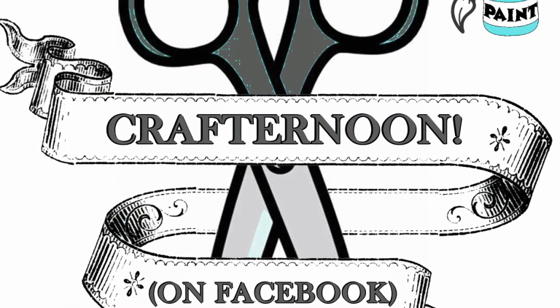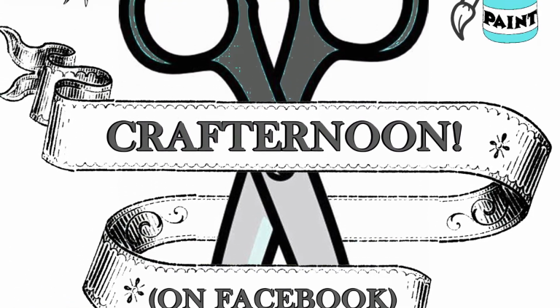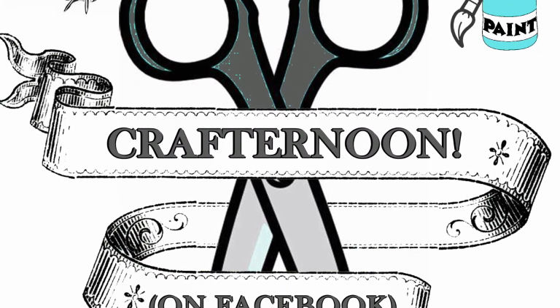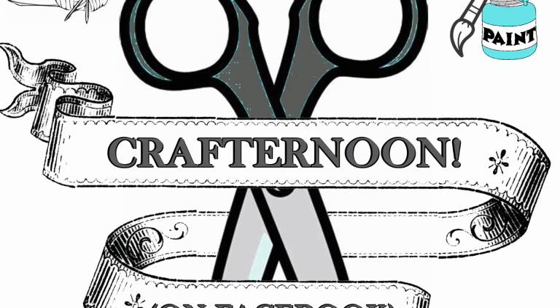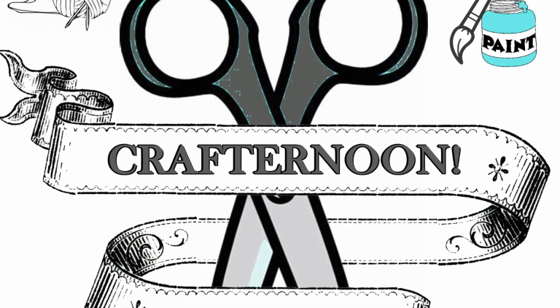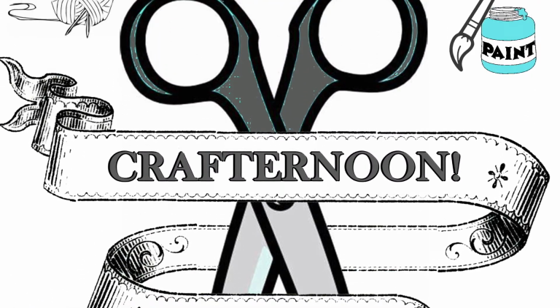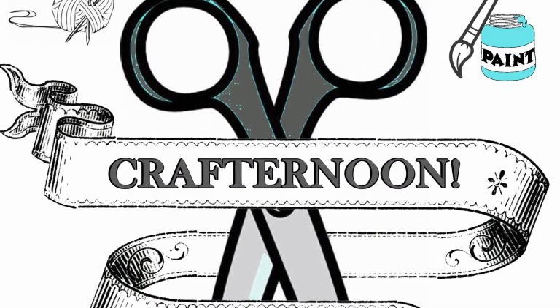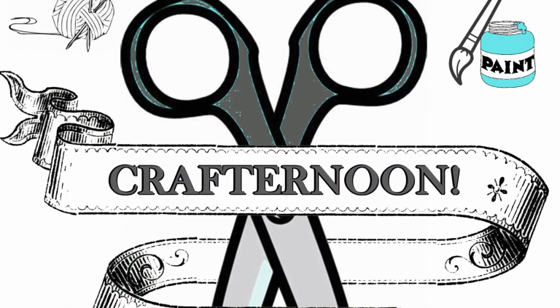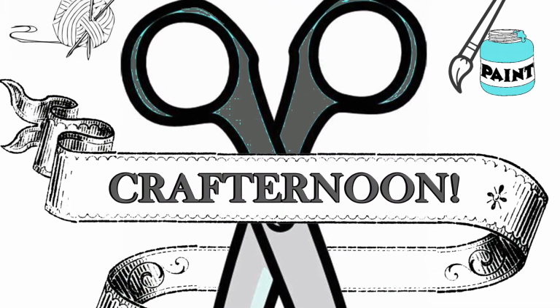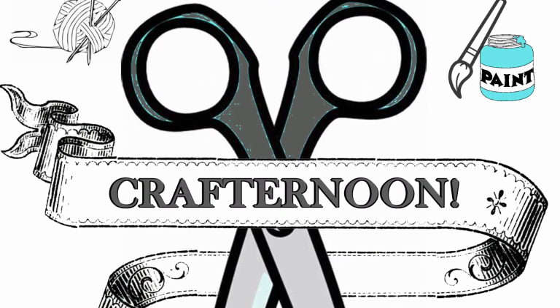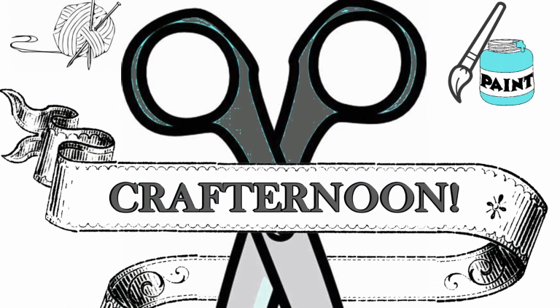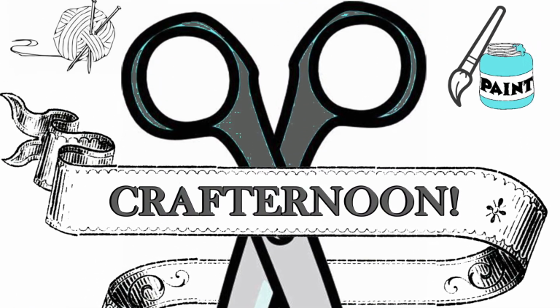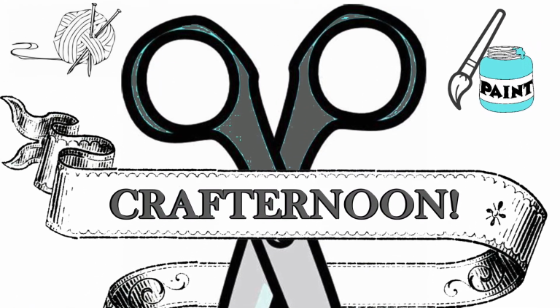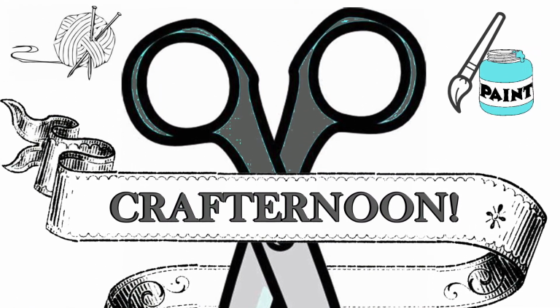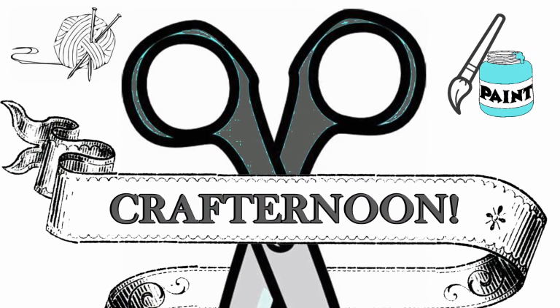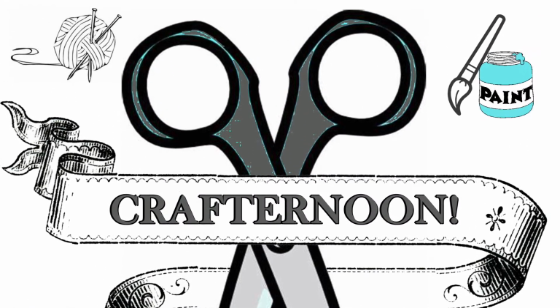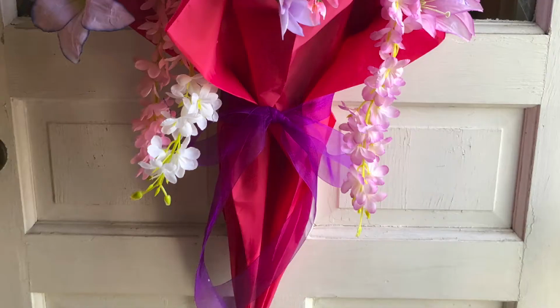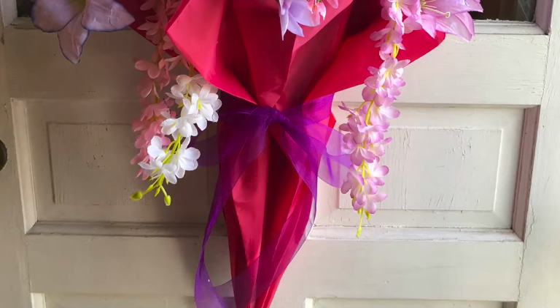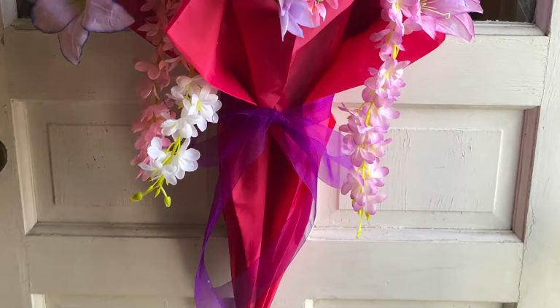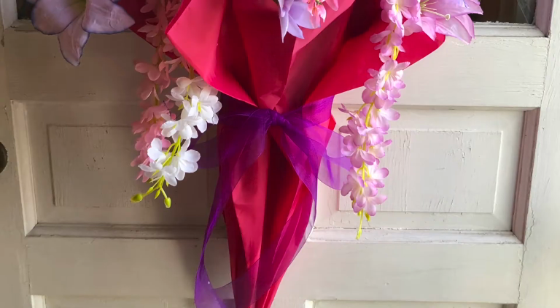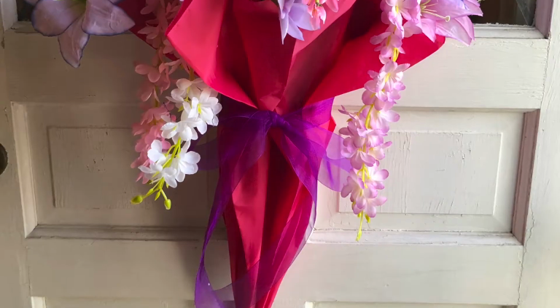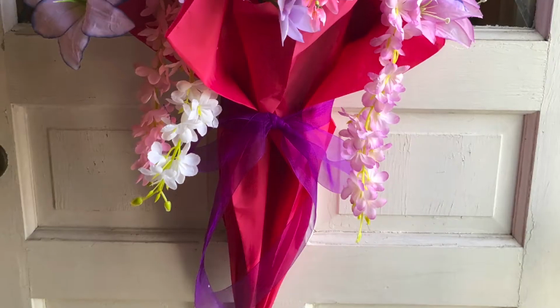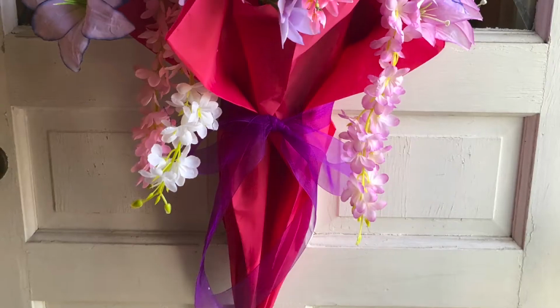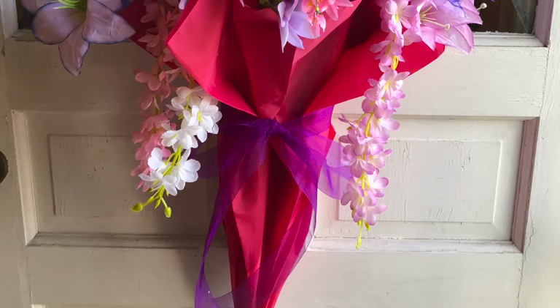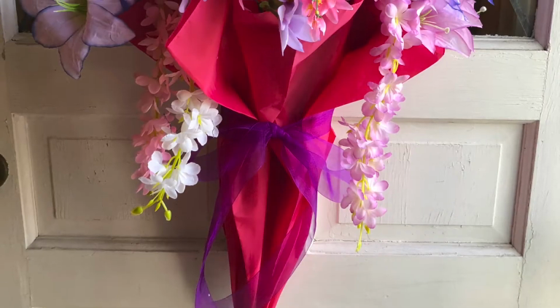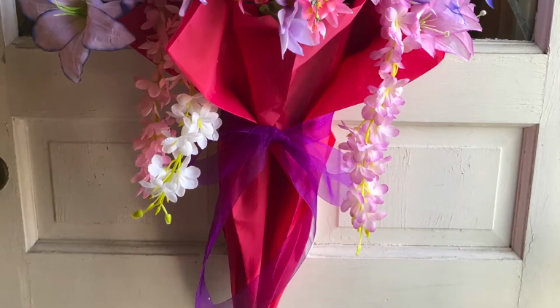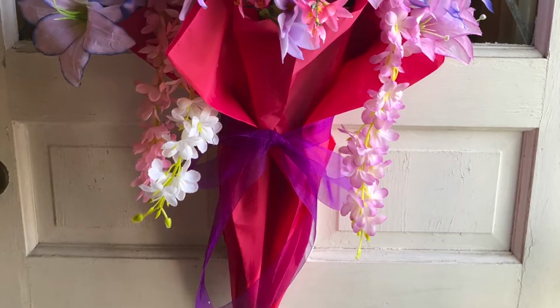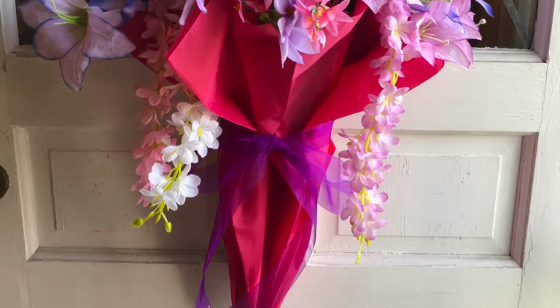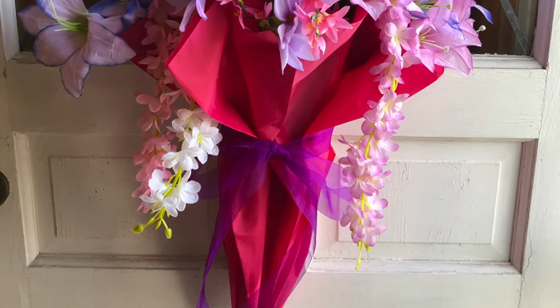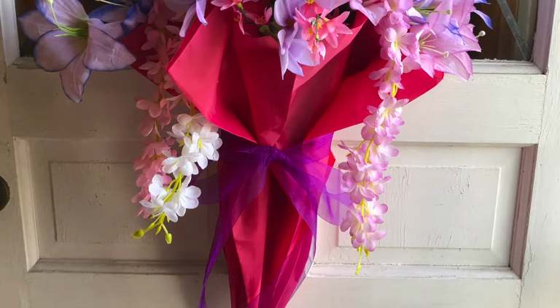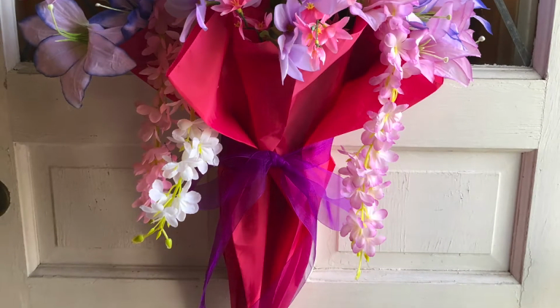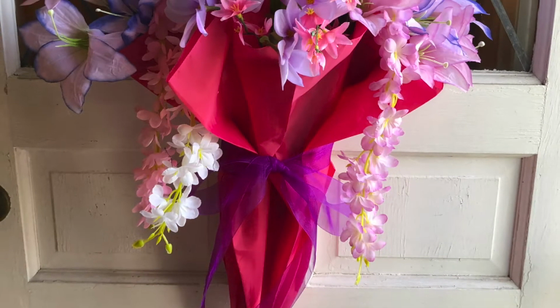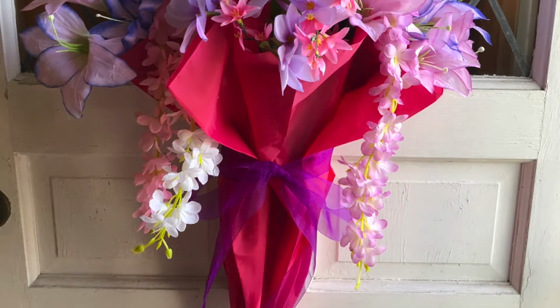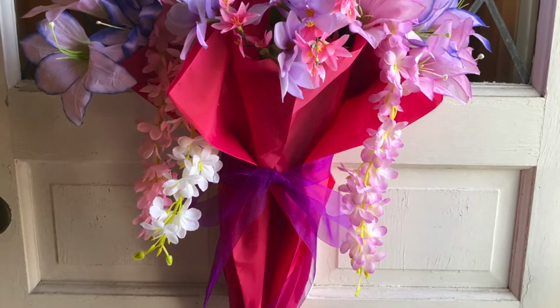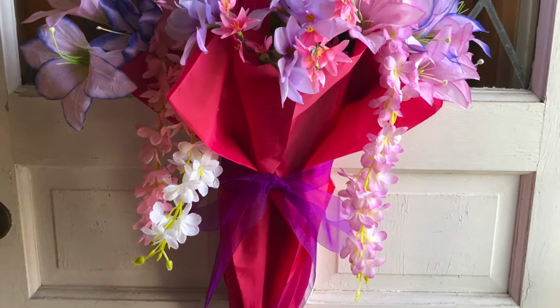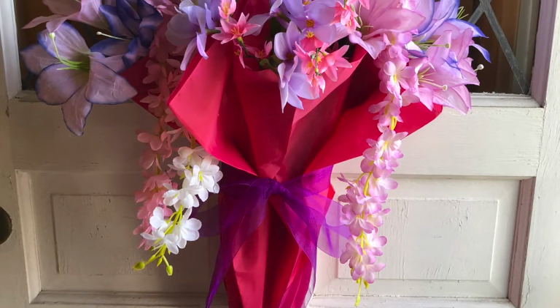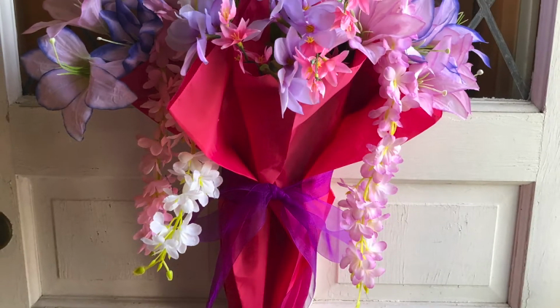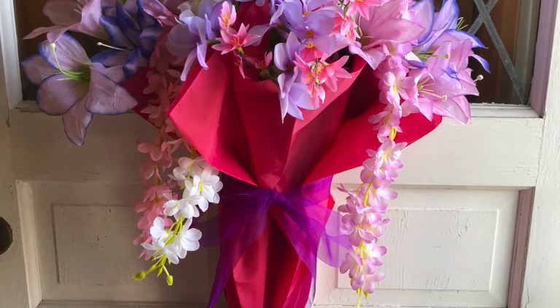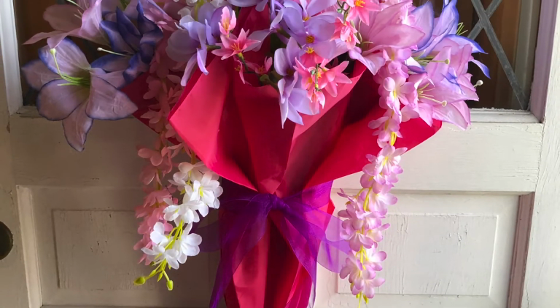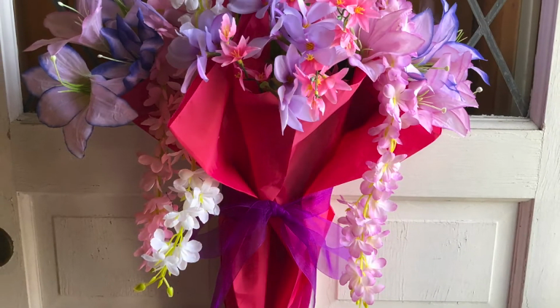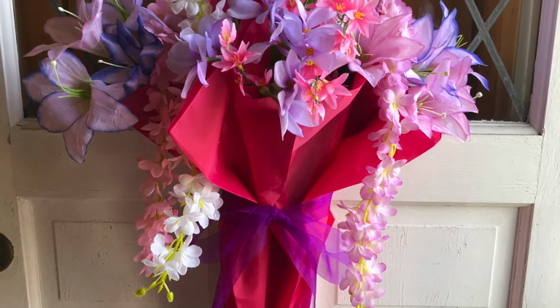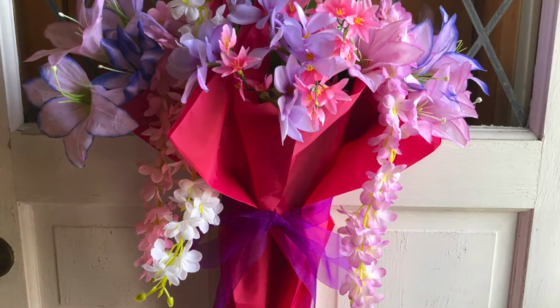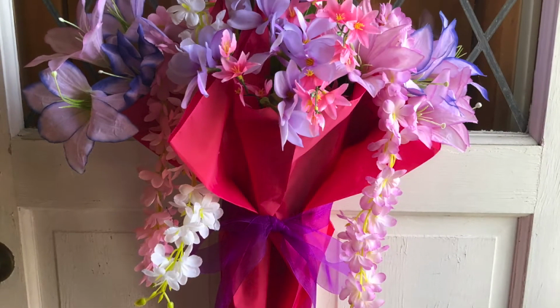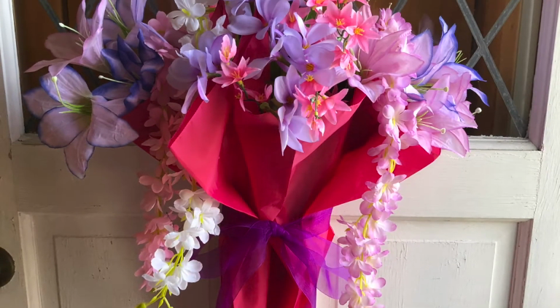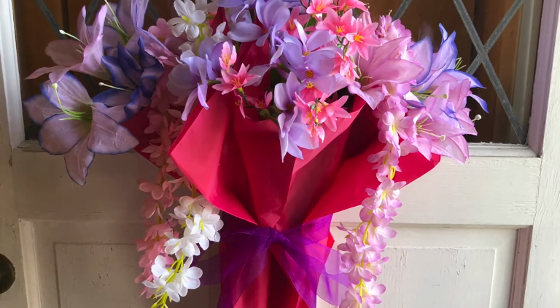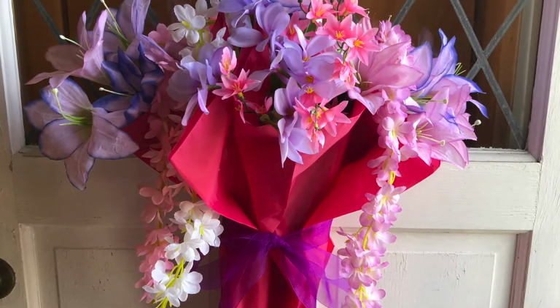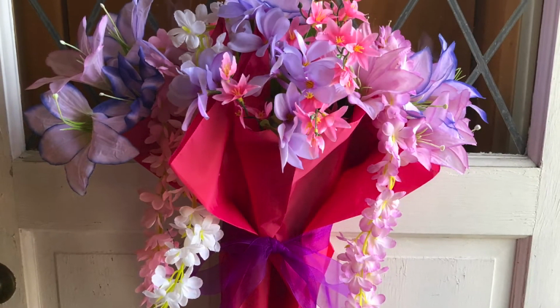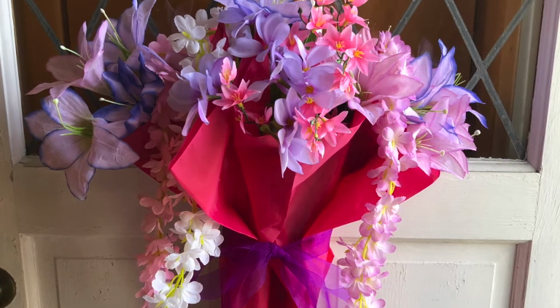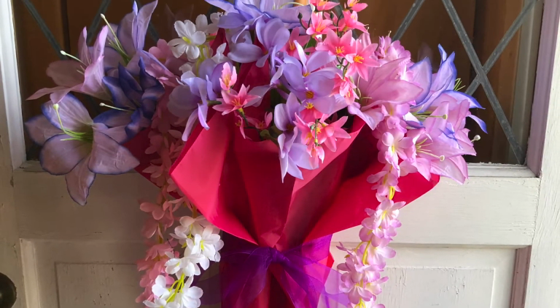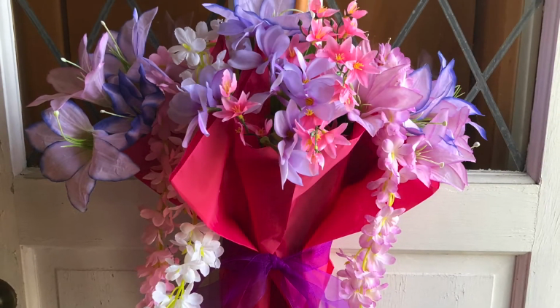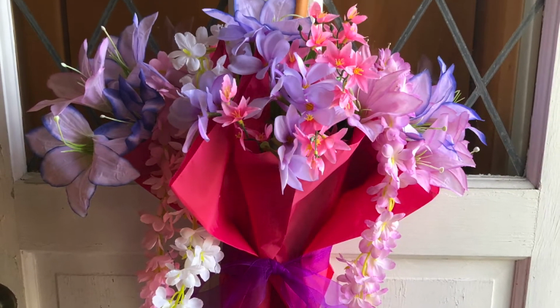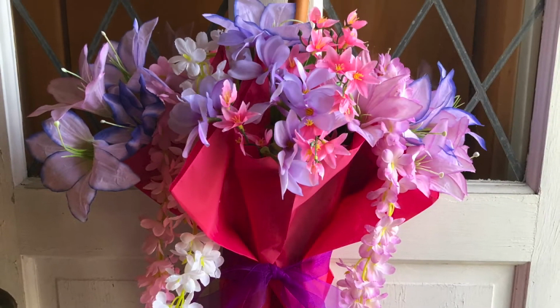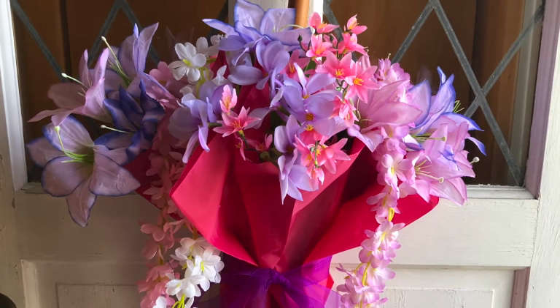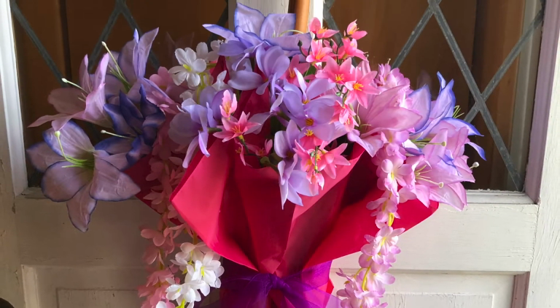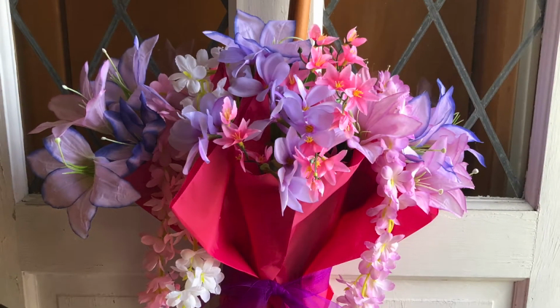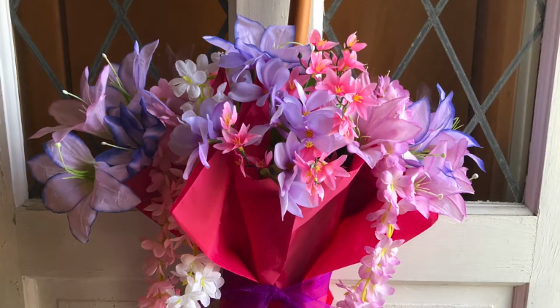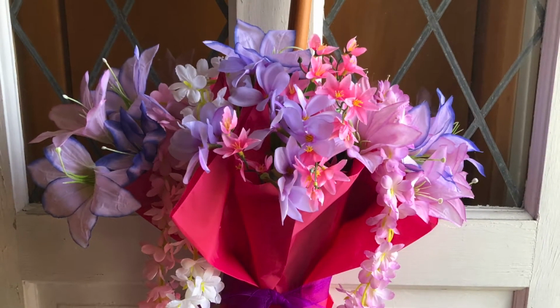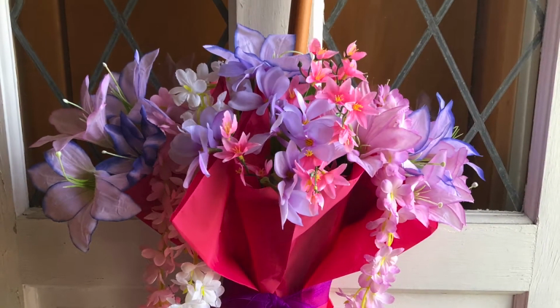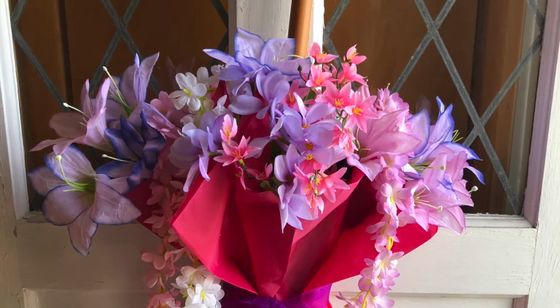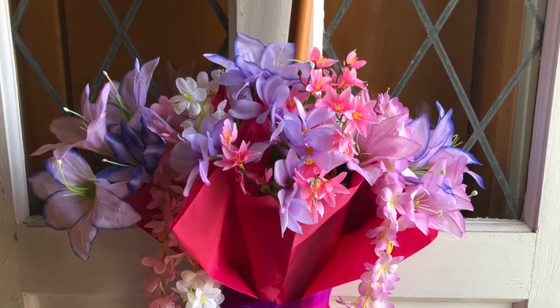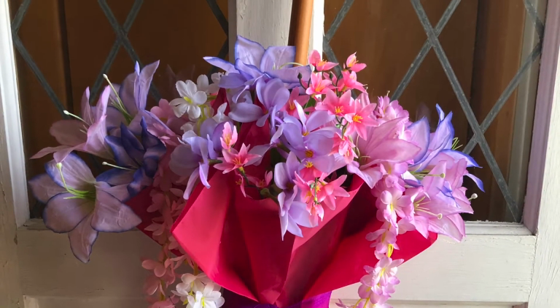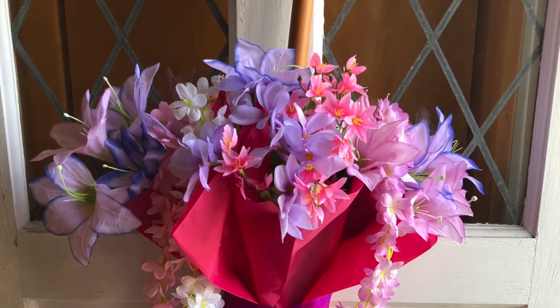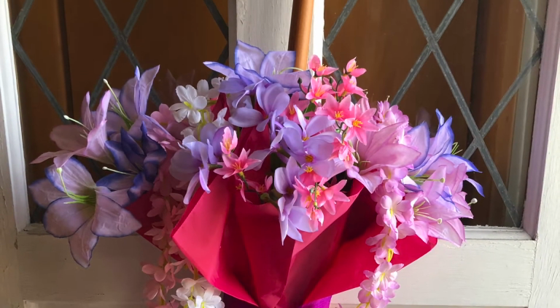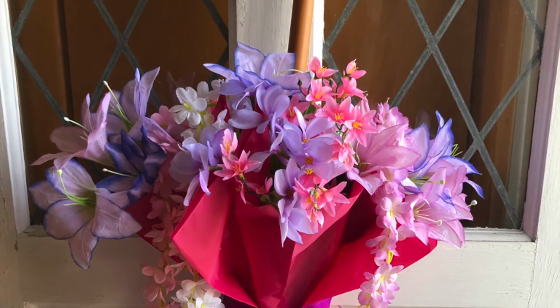Hello and welcome to IFL's Crafternoon on Facebook. Today we are going to make an umbrella full of flowers to hang on your door.